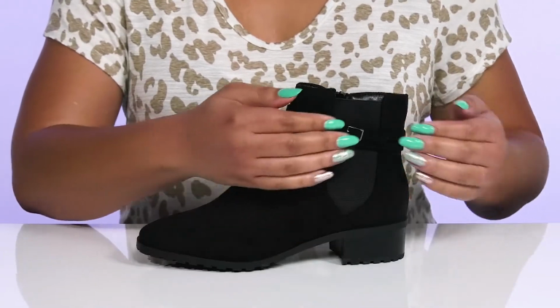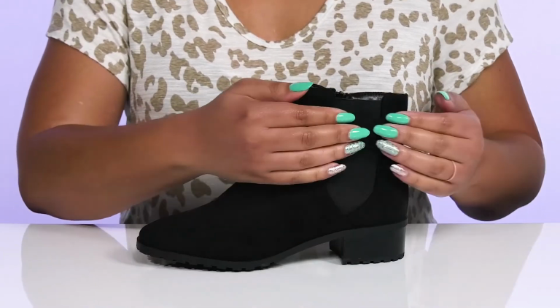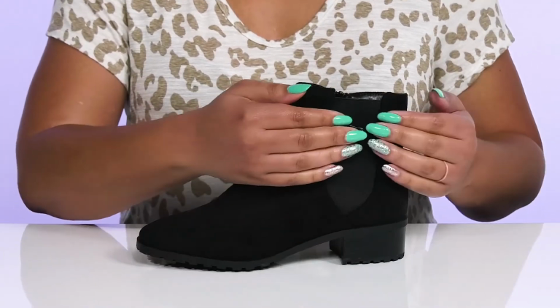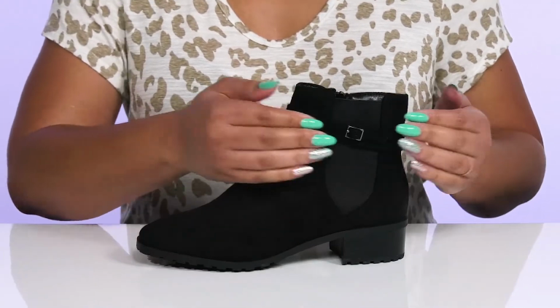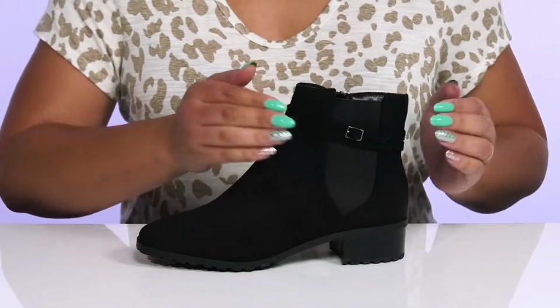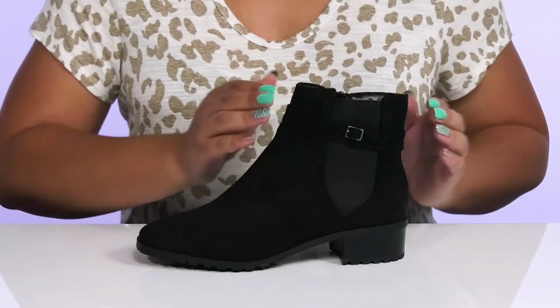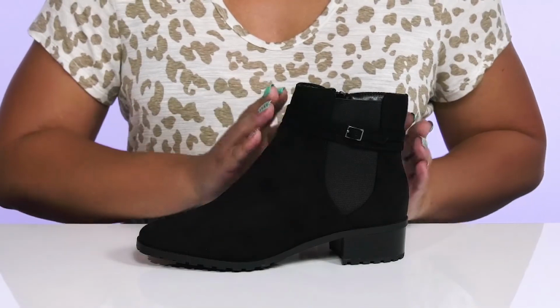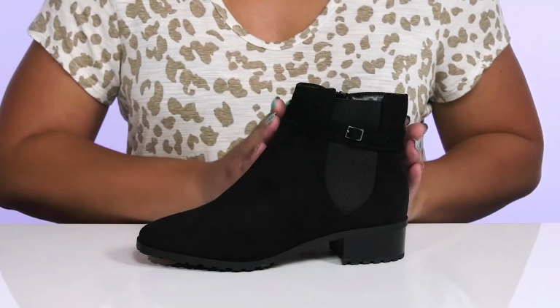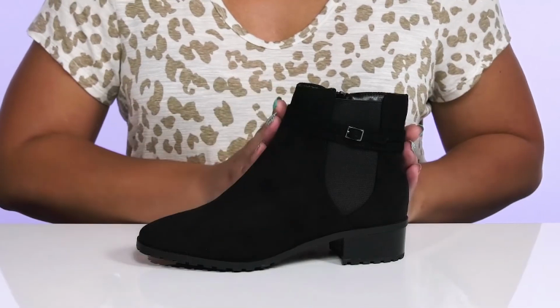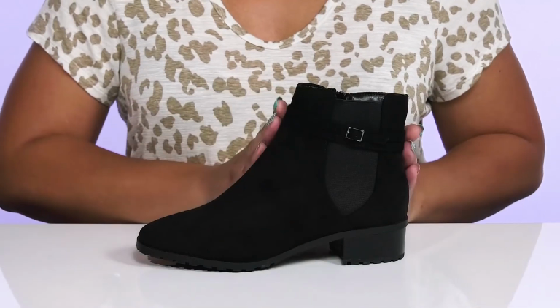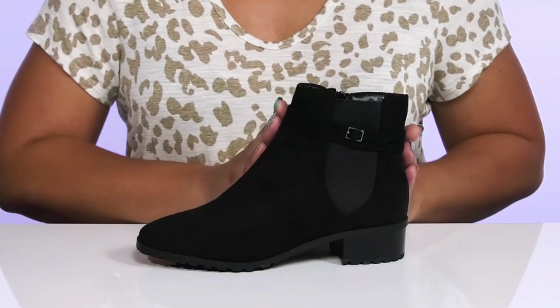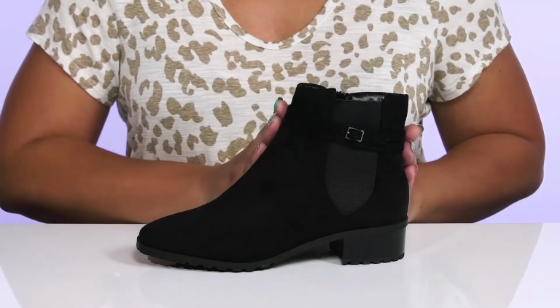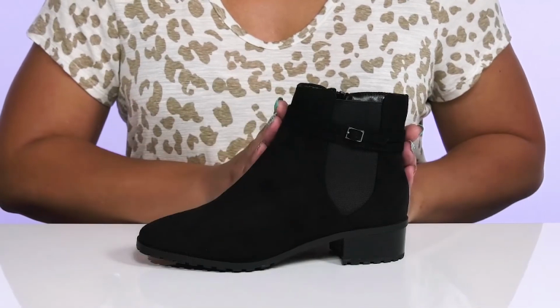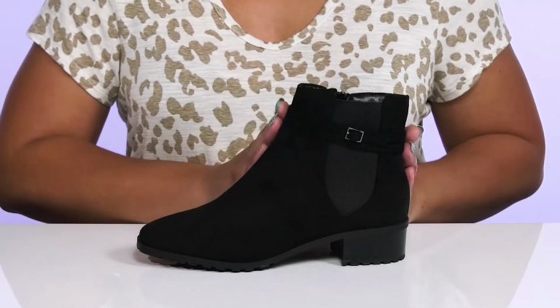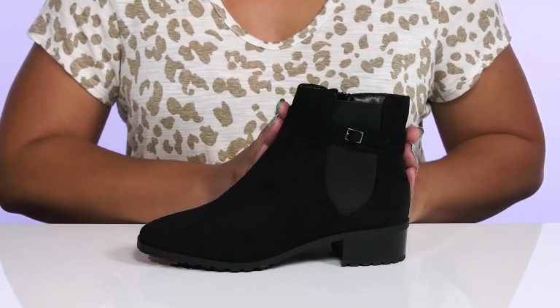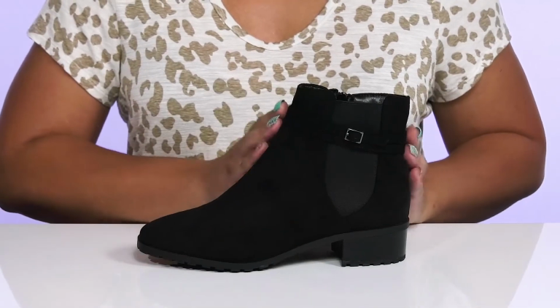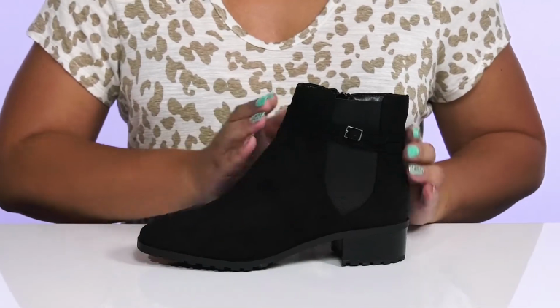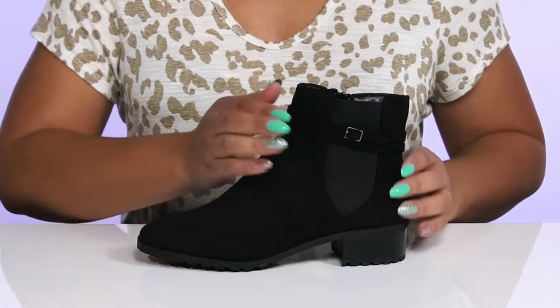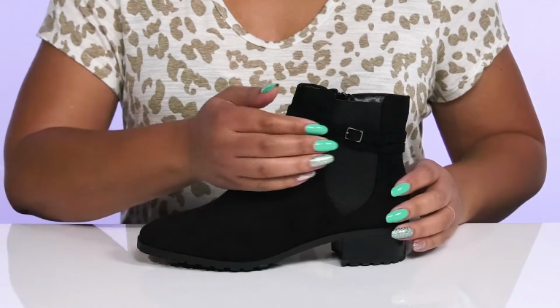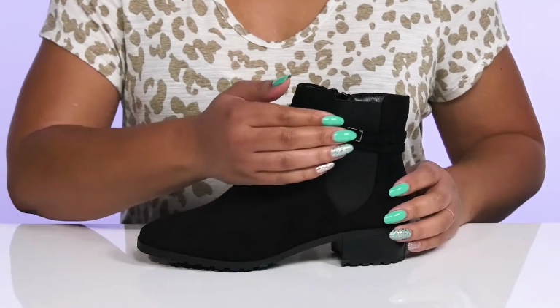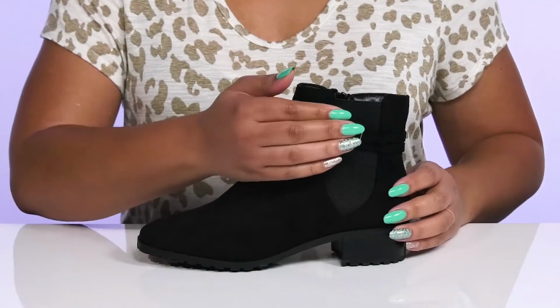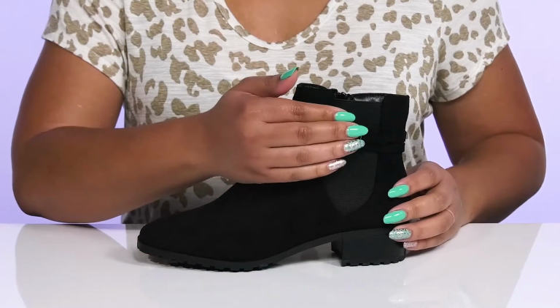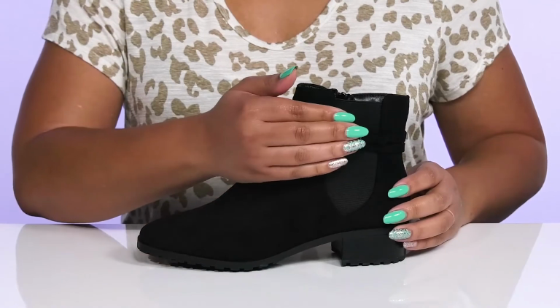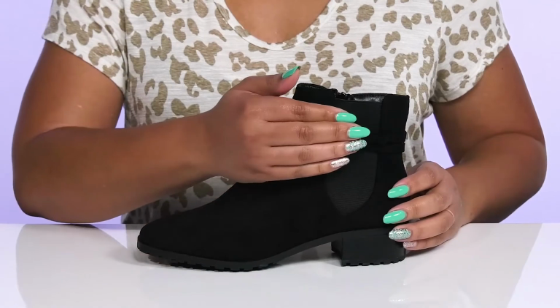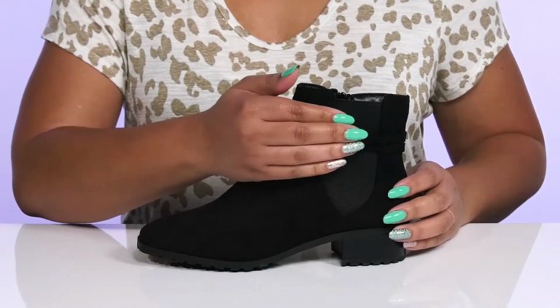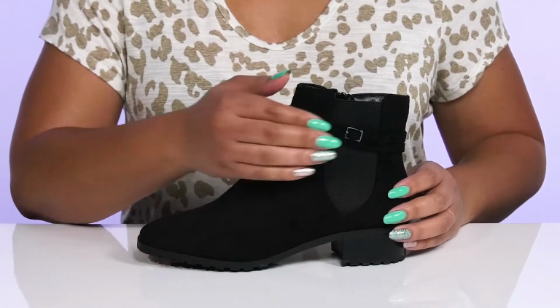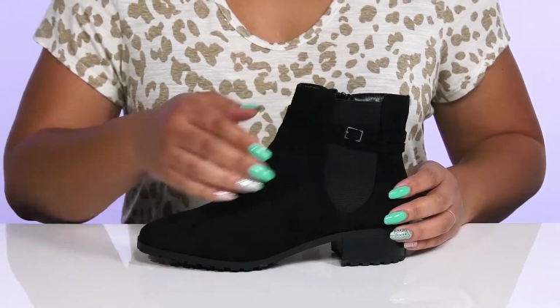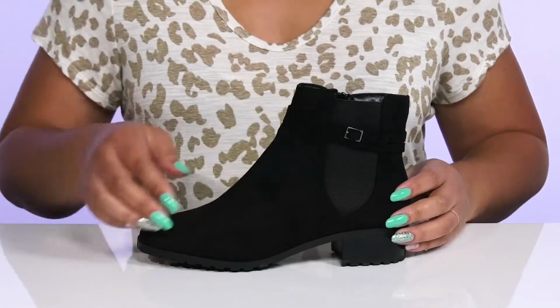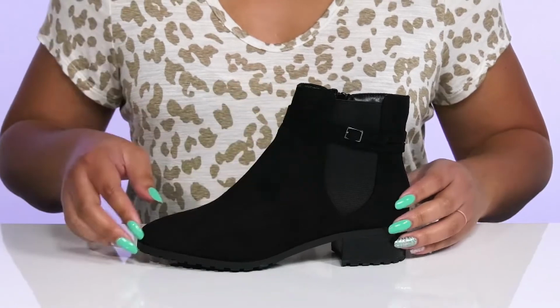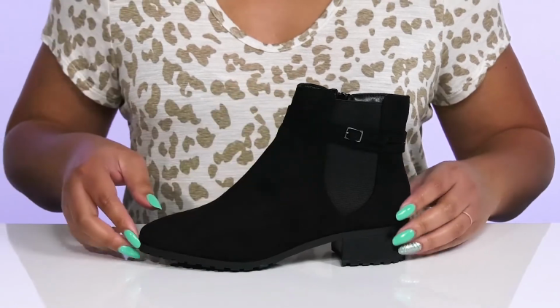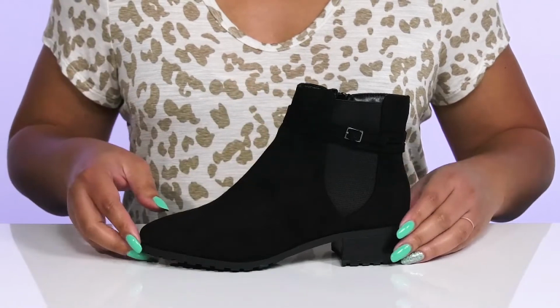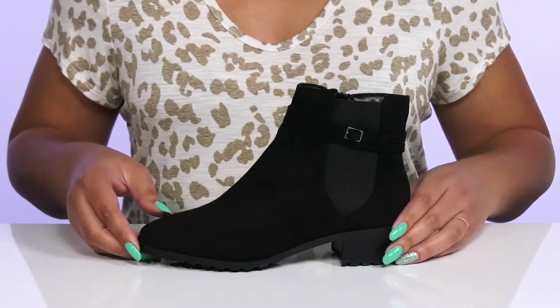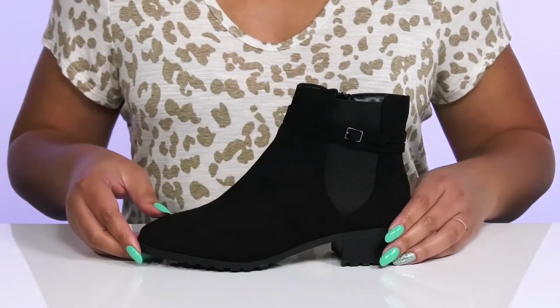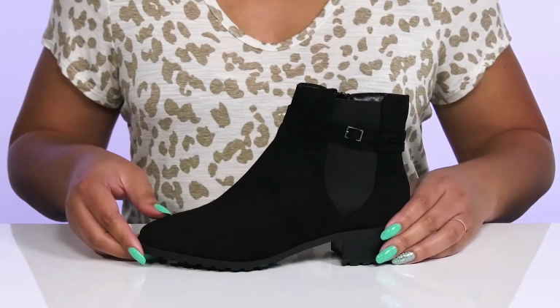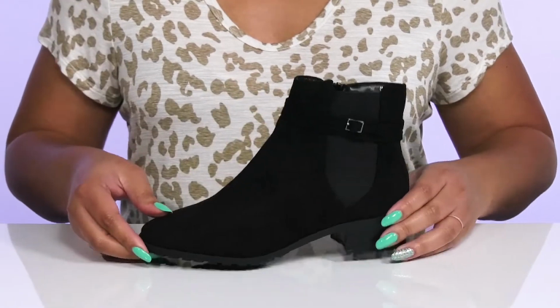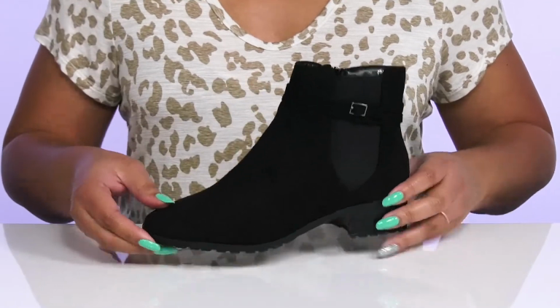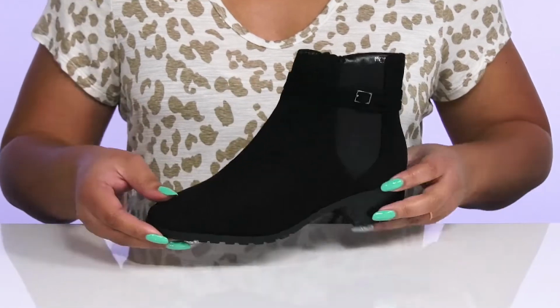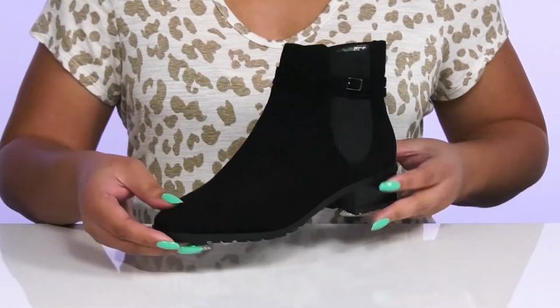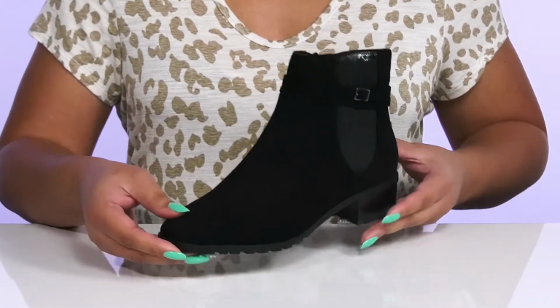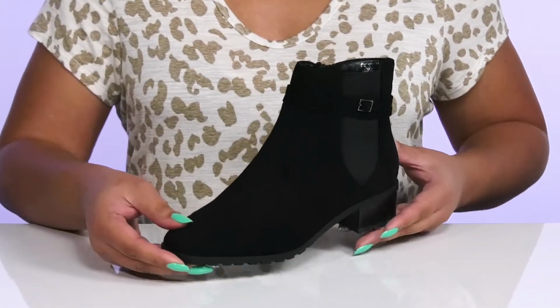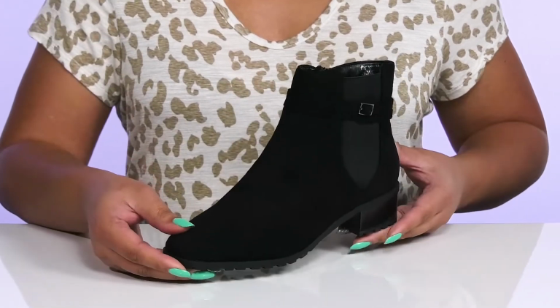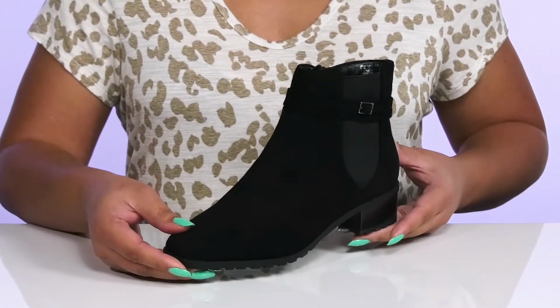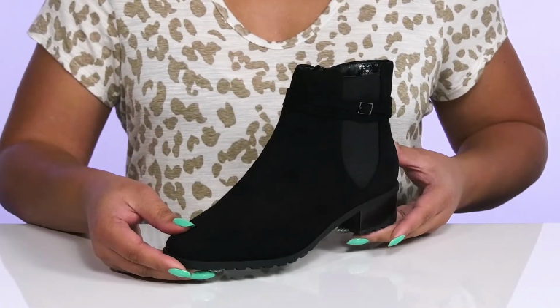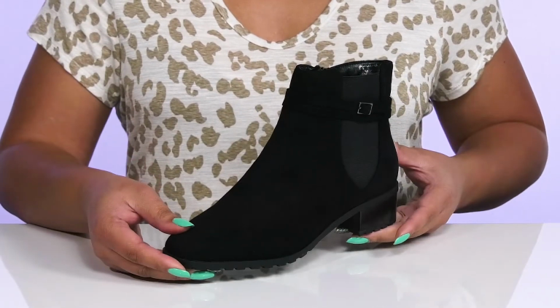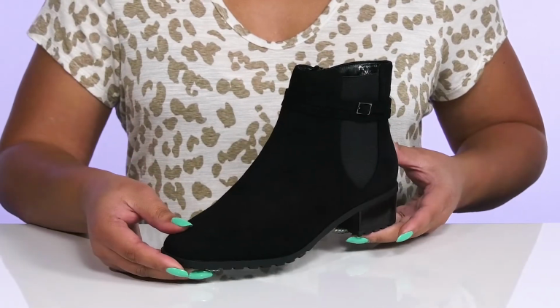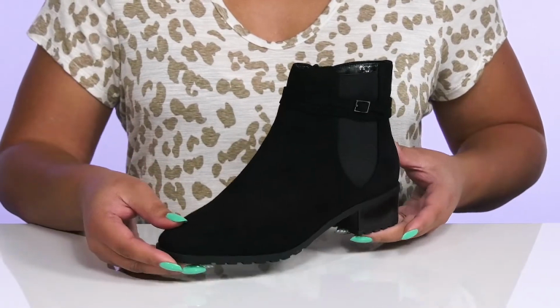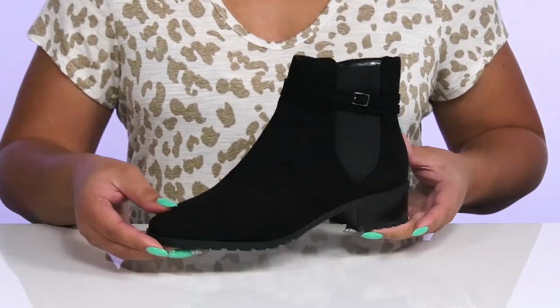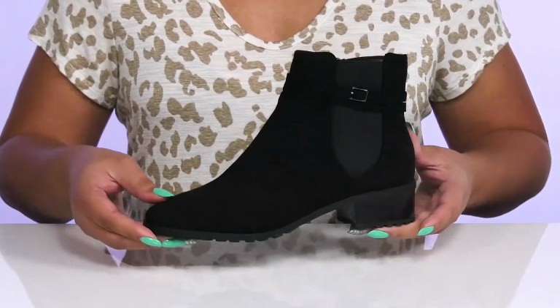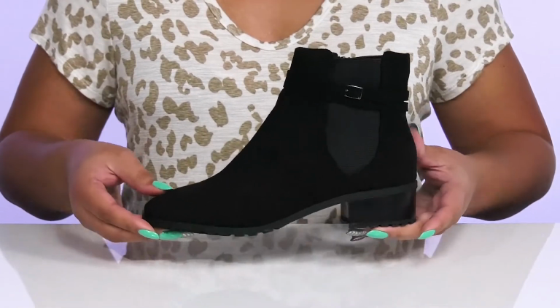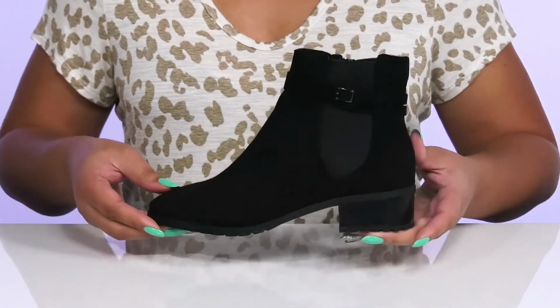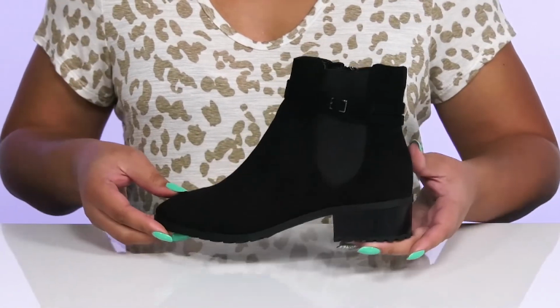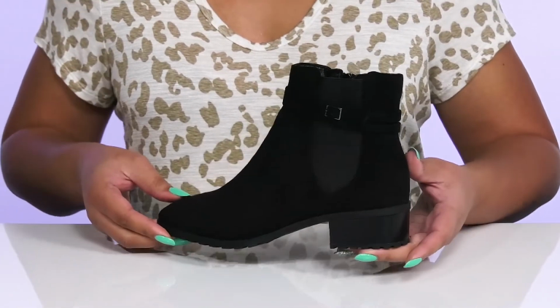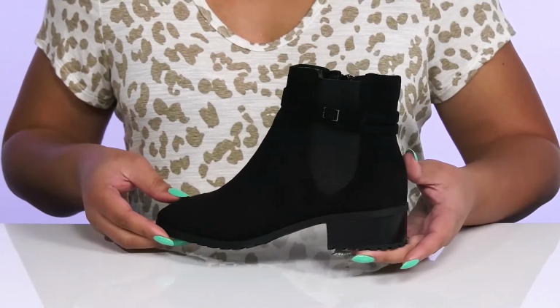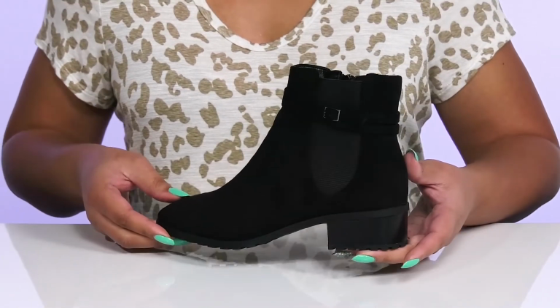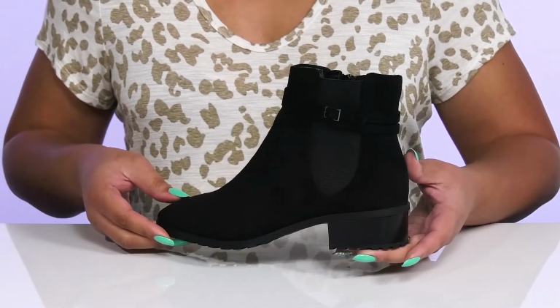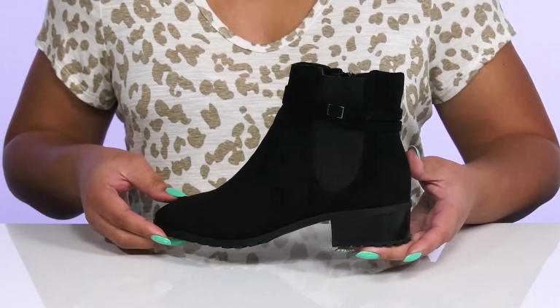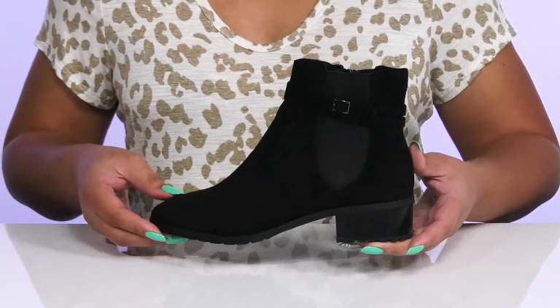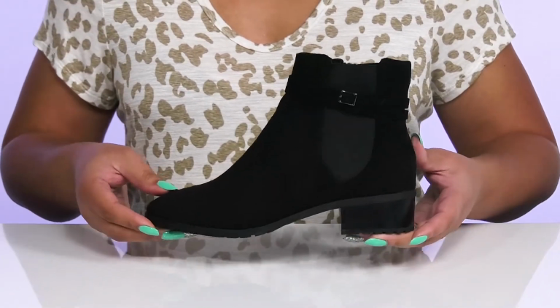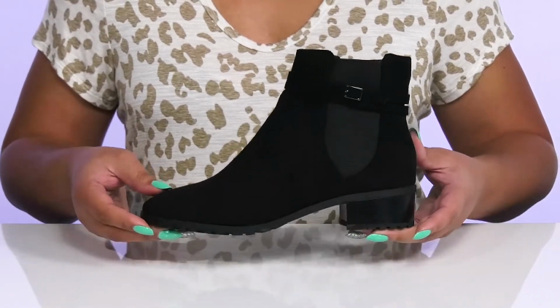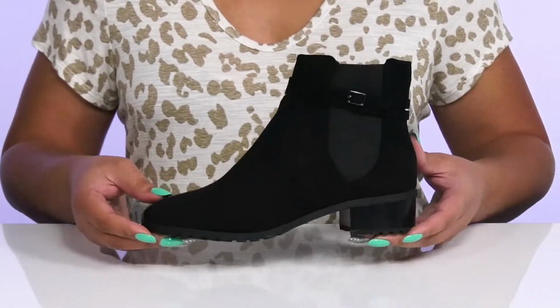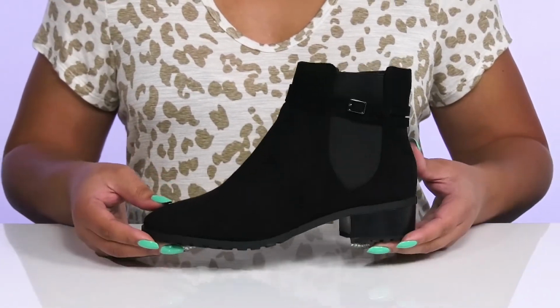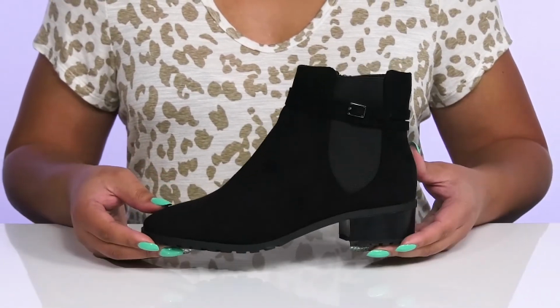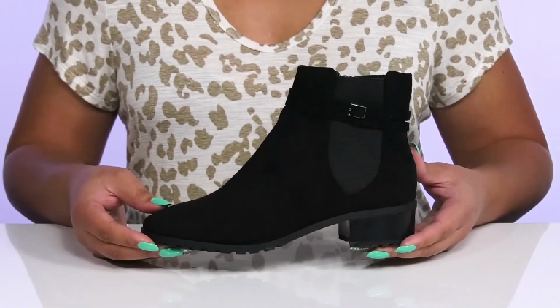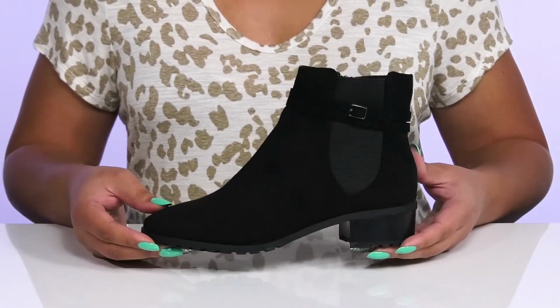They have a fixed strap that wraps around the ankle with a buckle accent to give you a laid back and cool look that's fit for the fall.